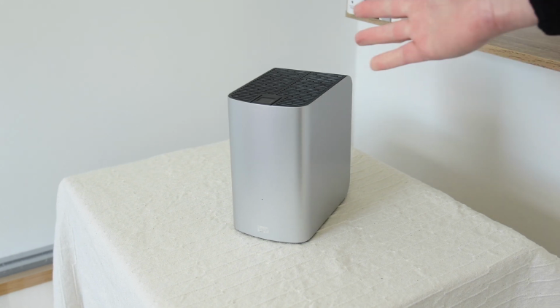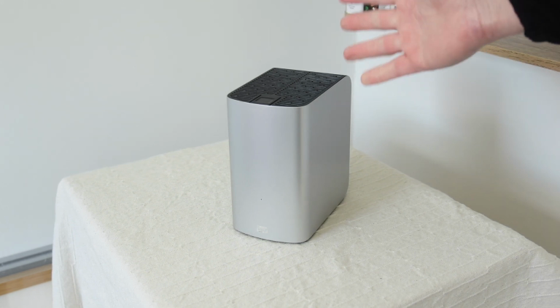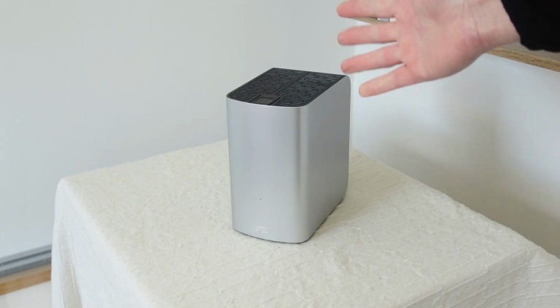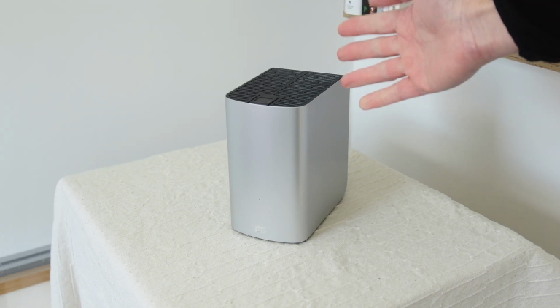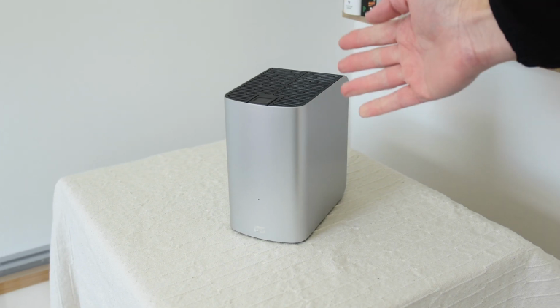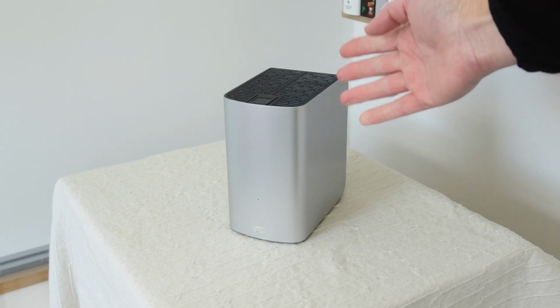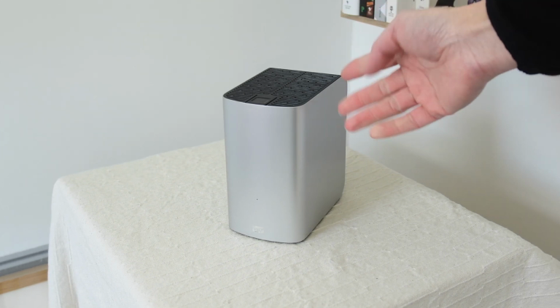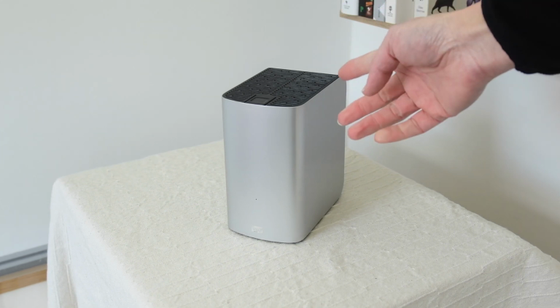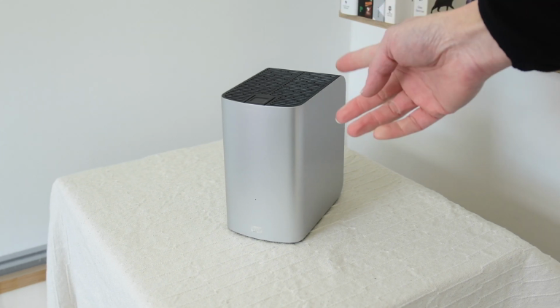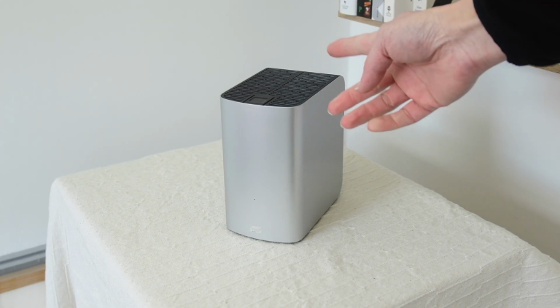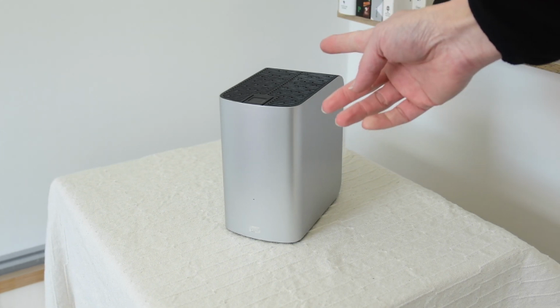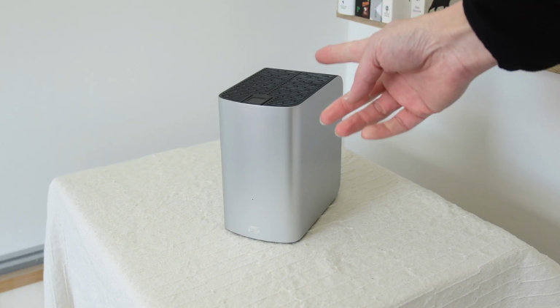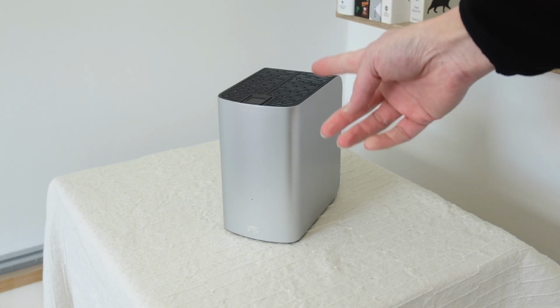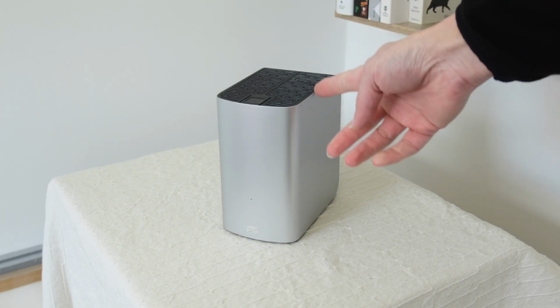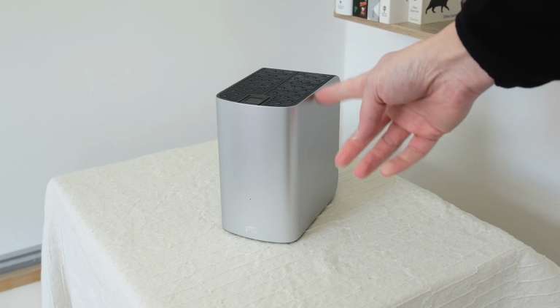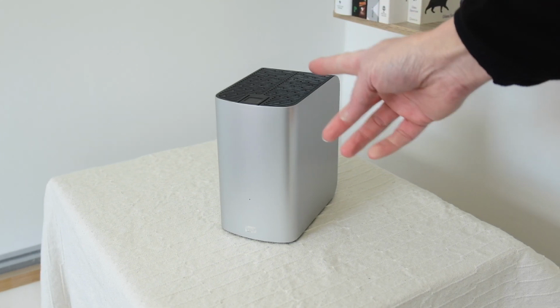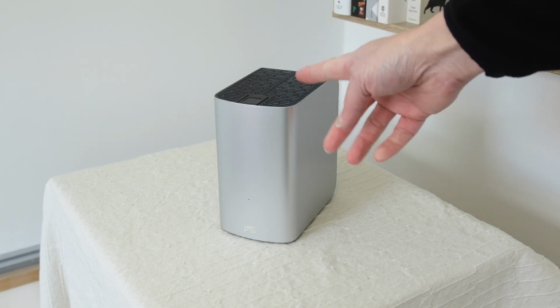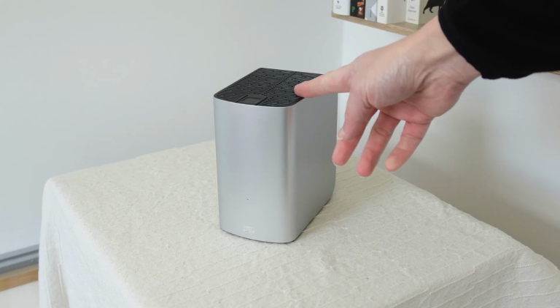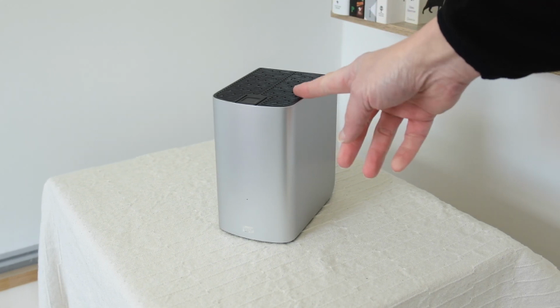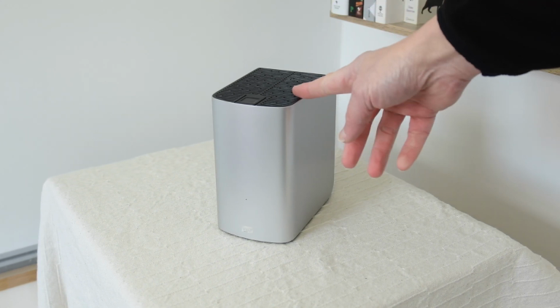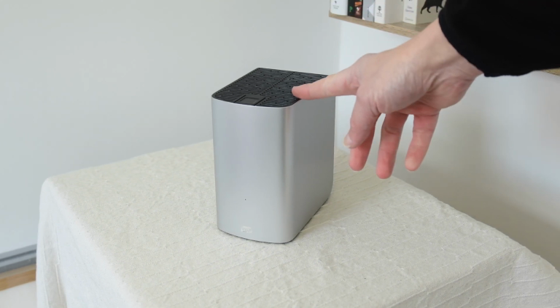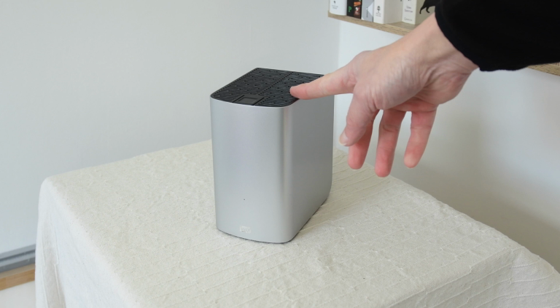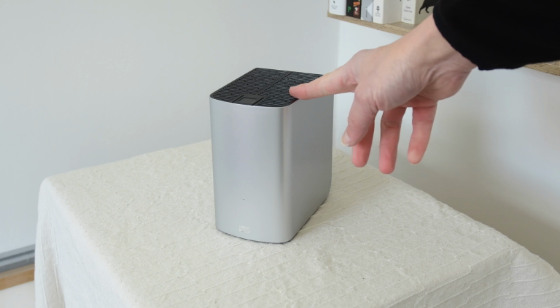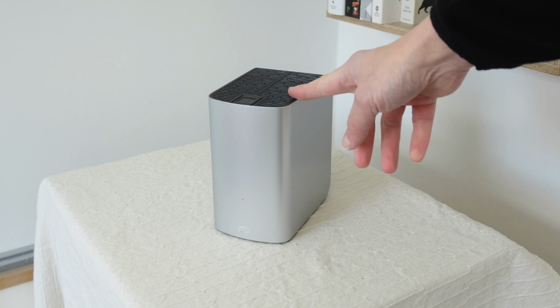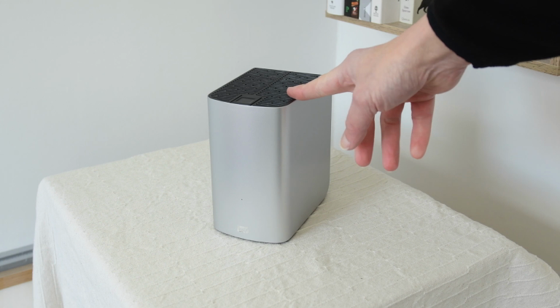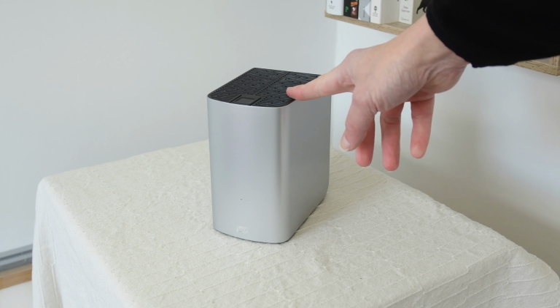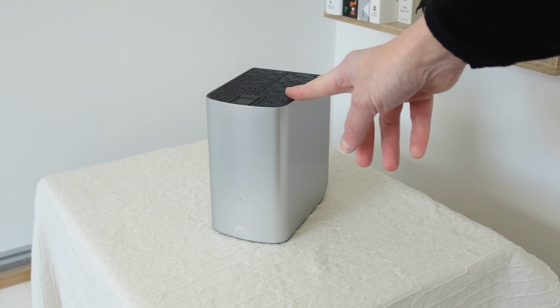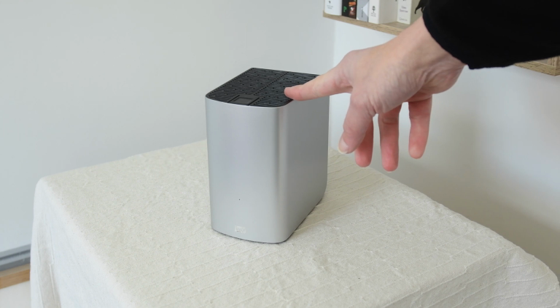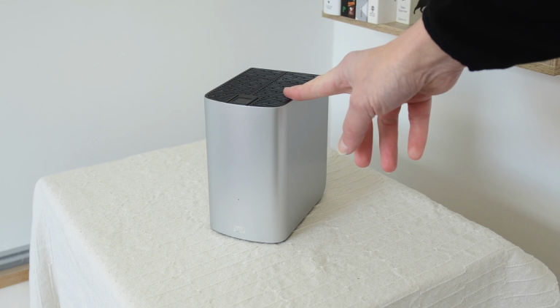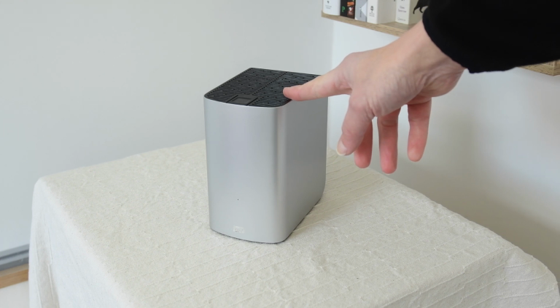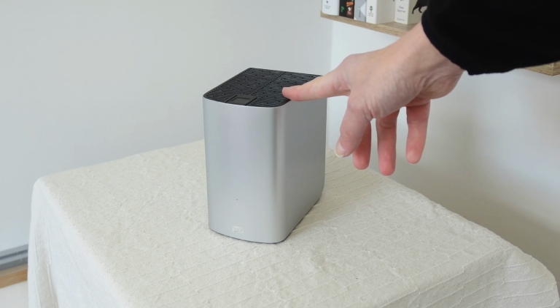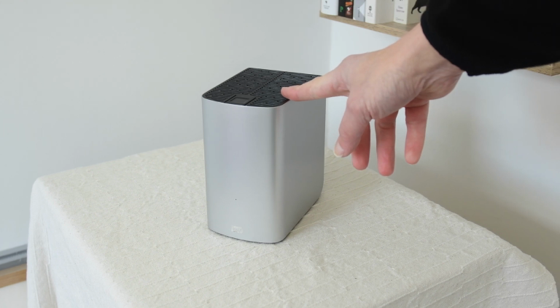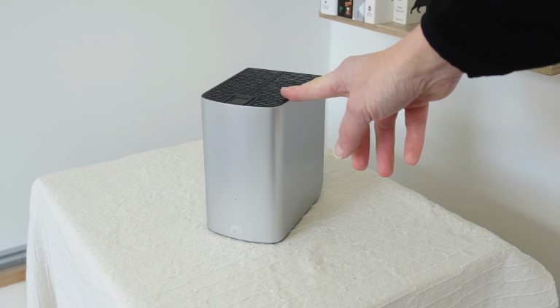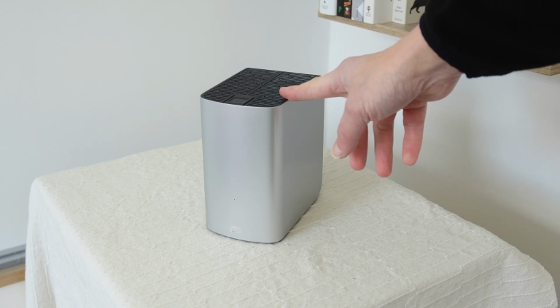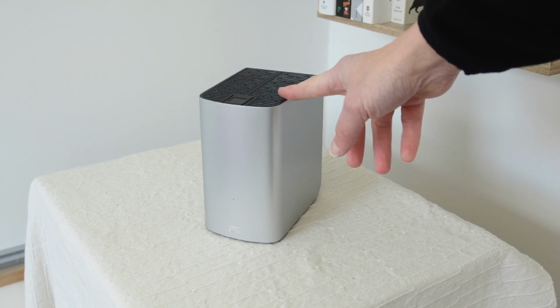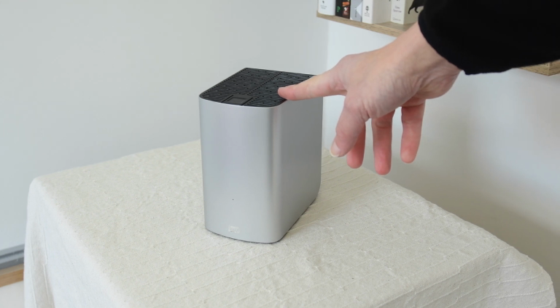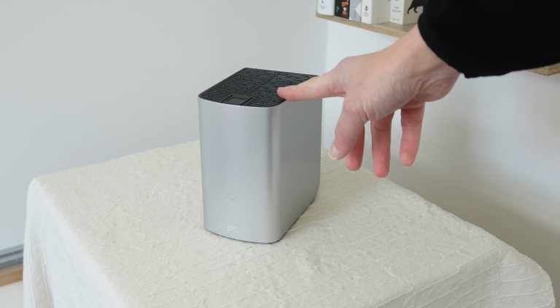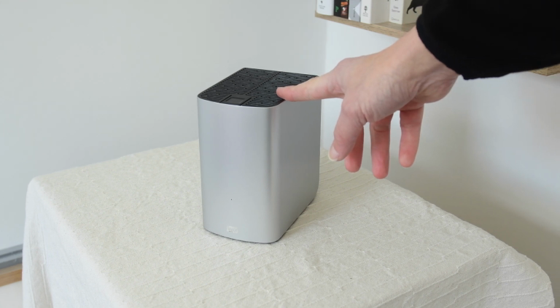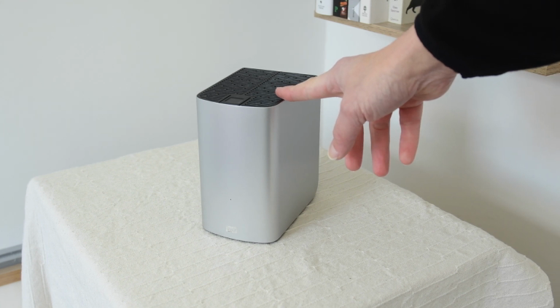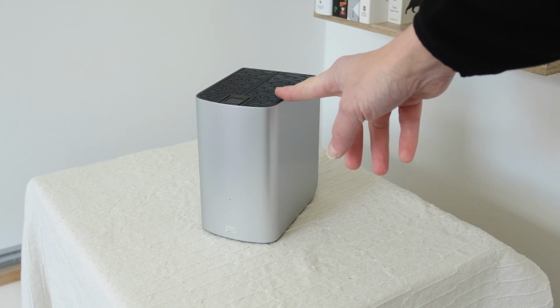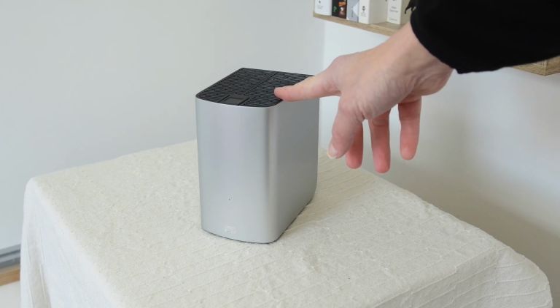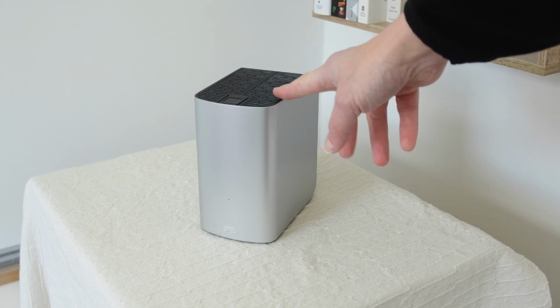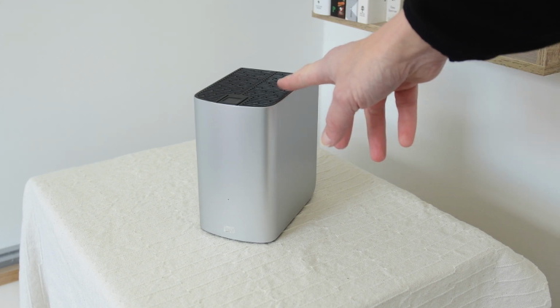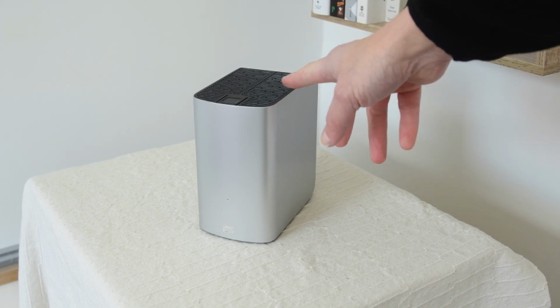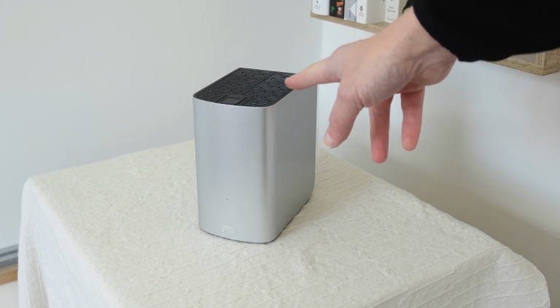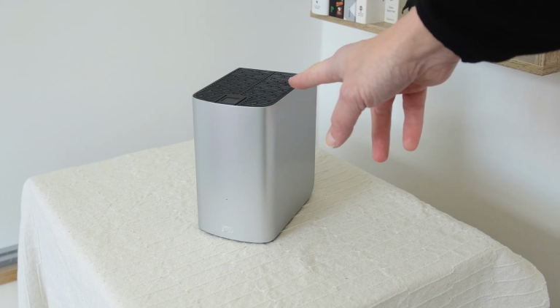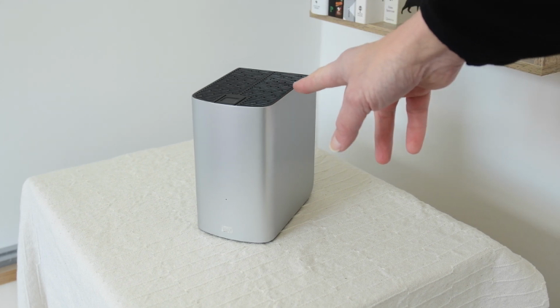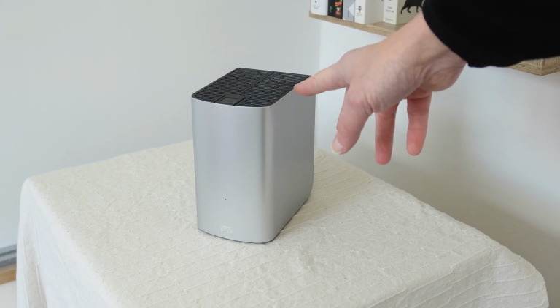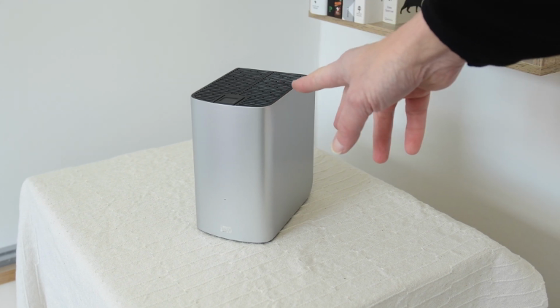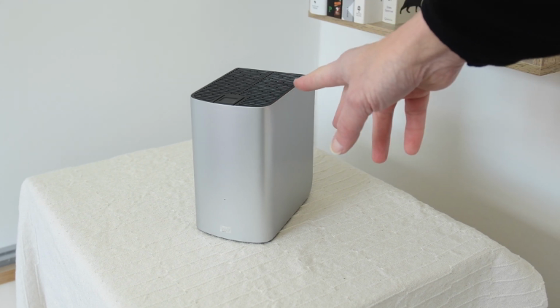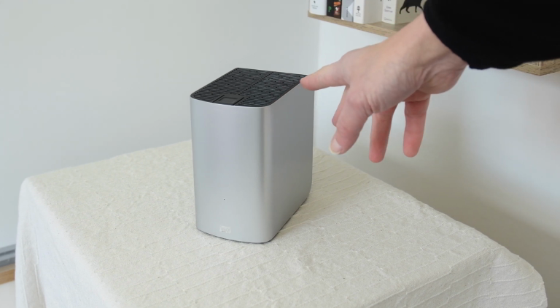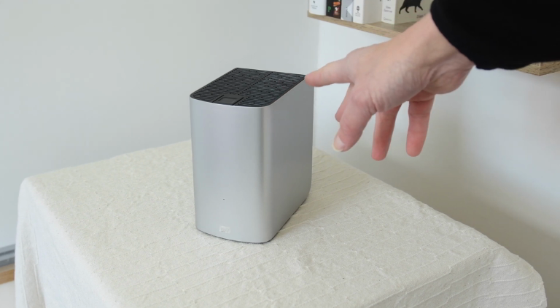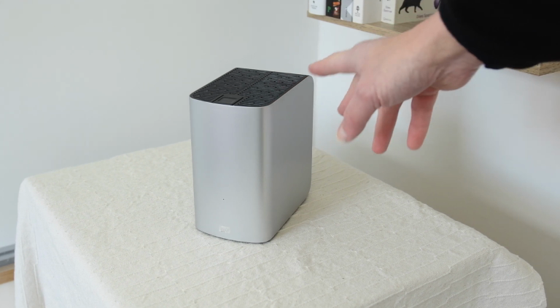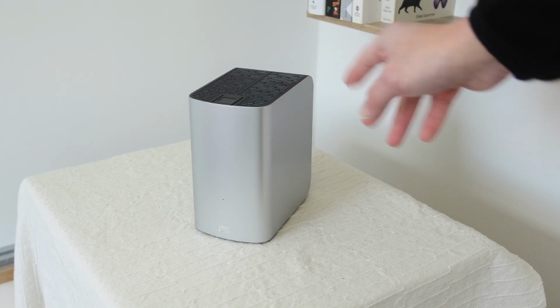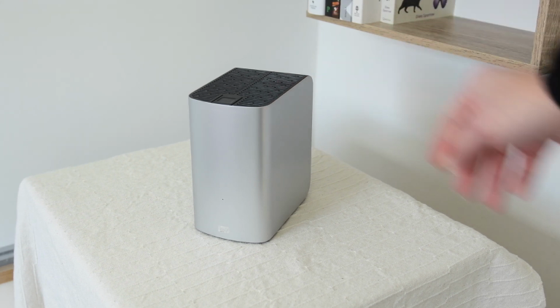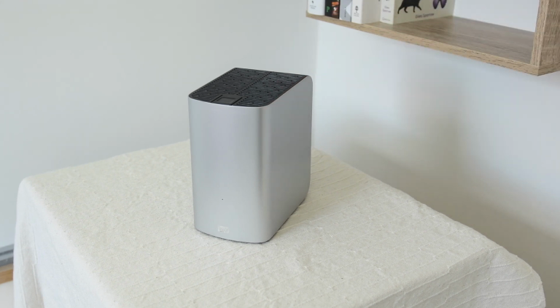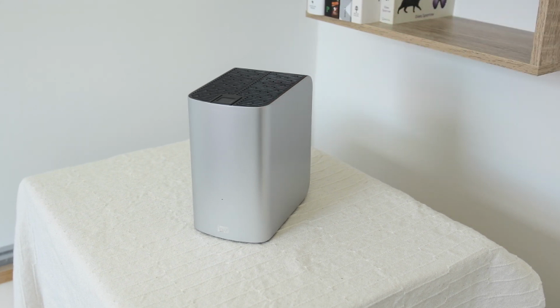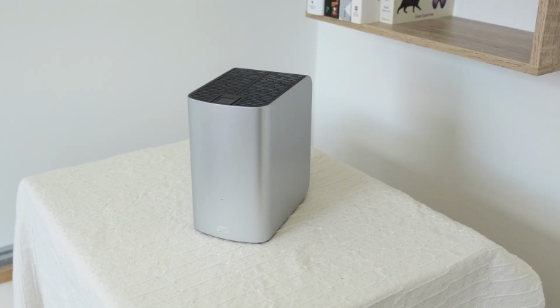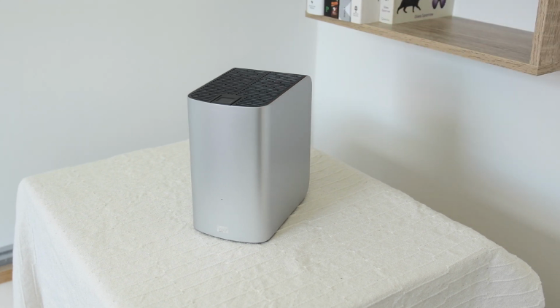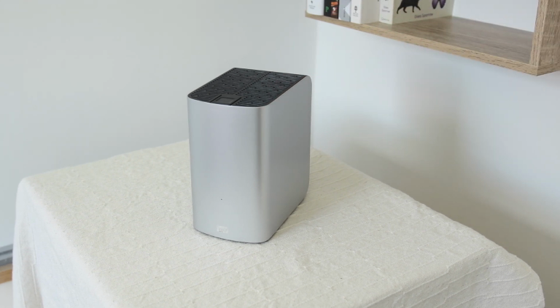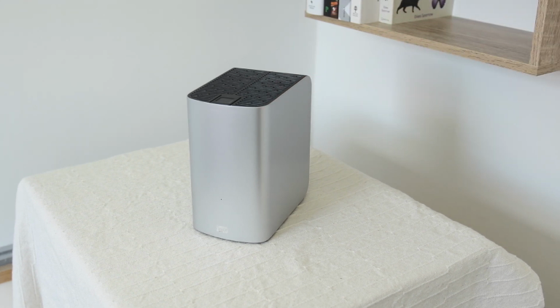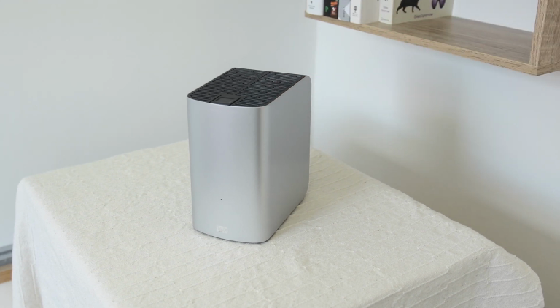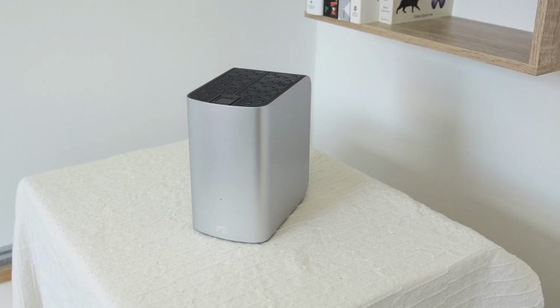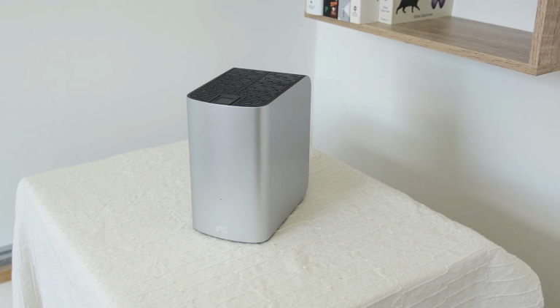This is a Western Digital MyBook Thunderbolt. It's designed for Apple Macintosh.